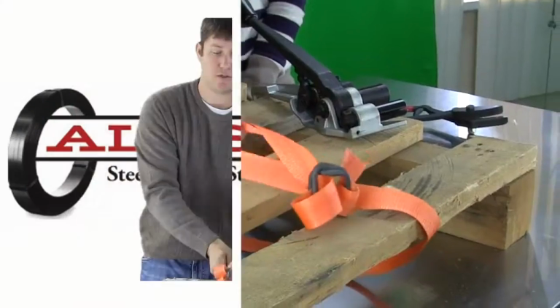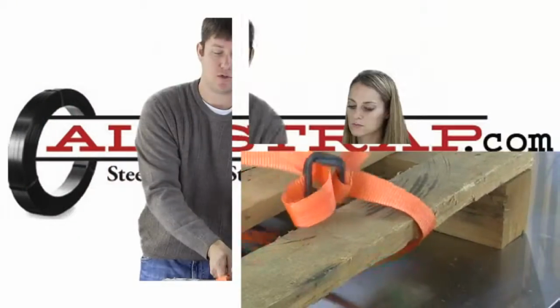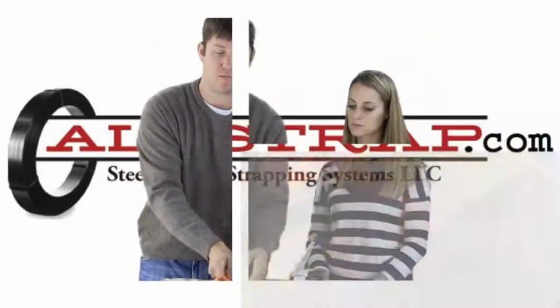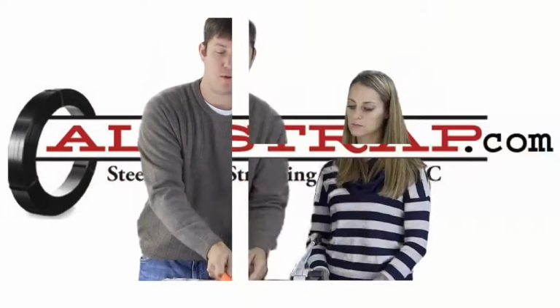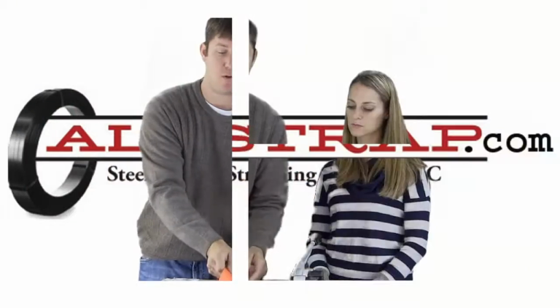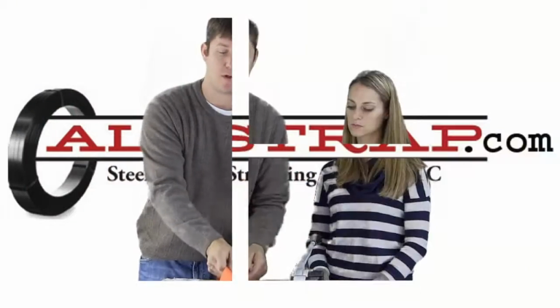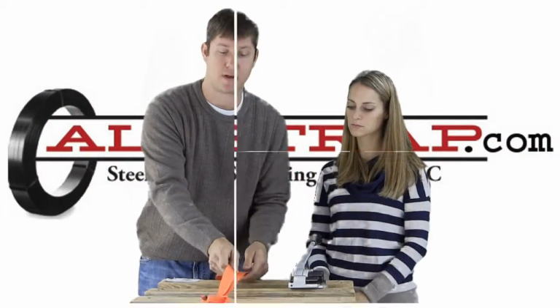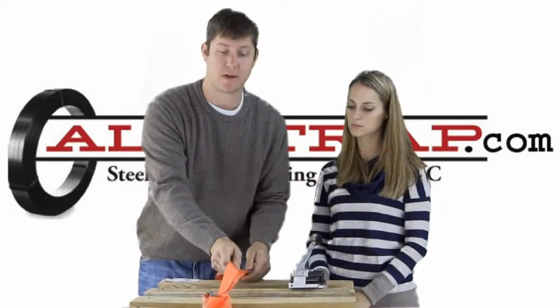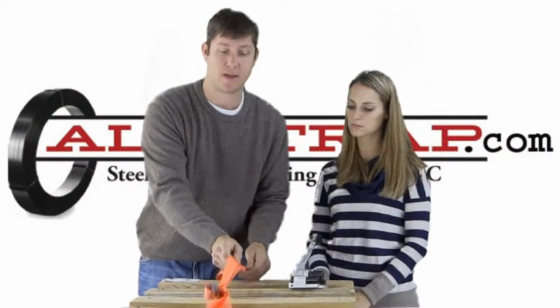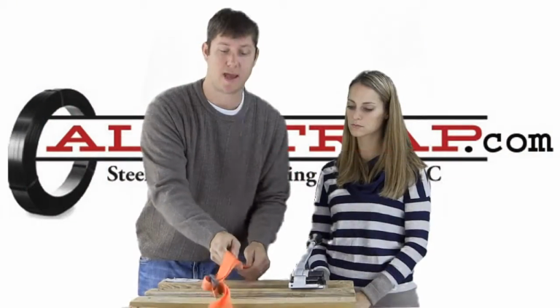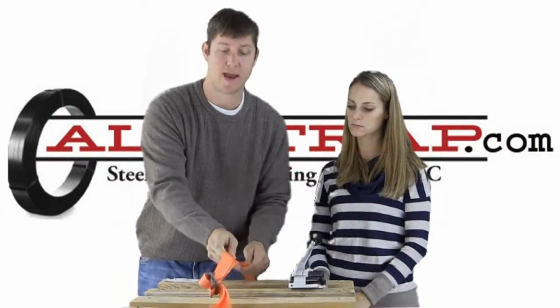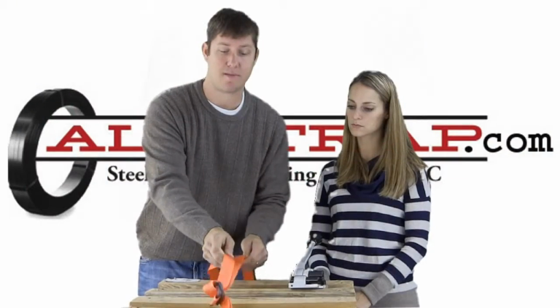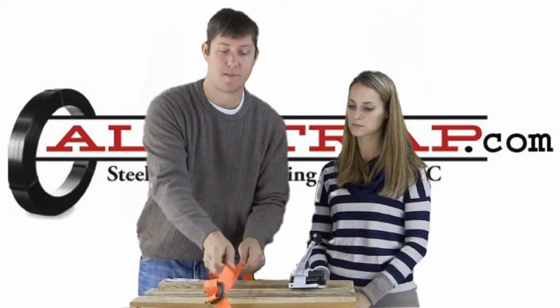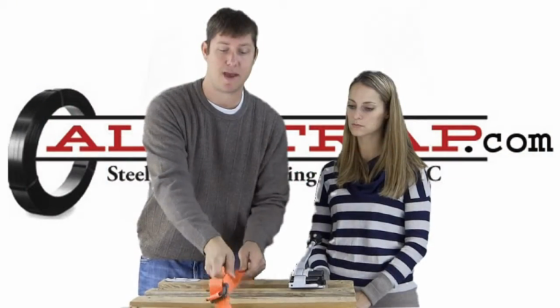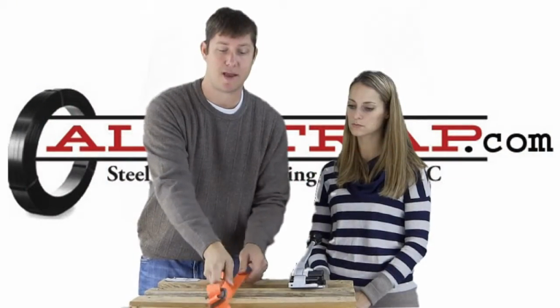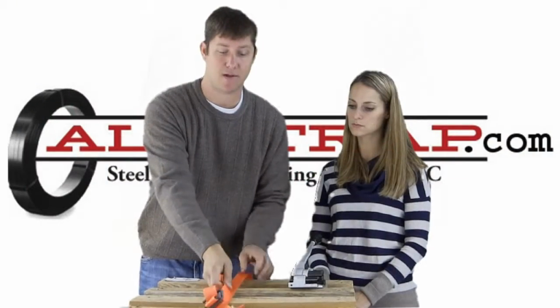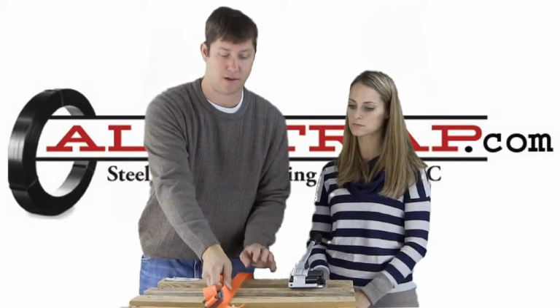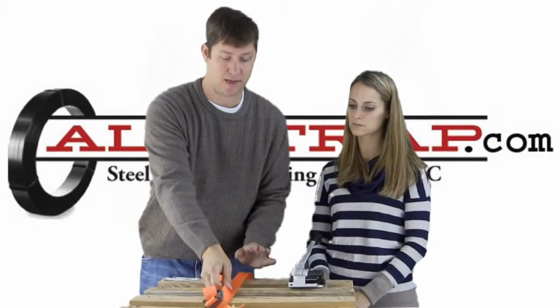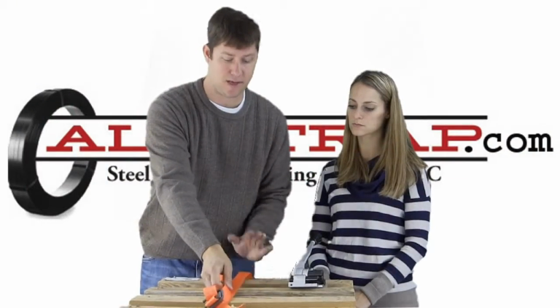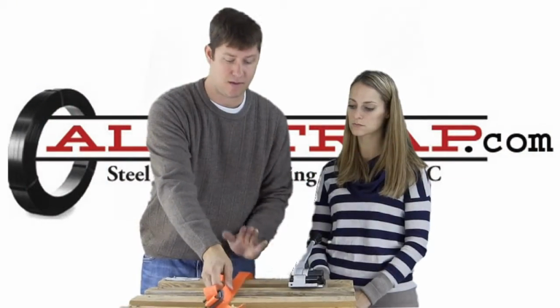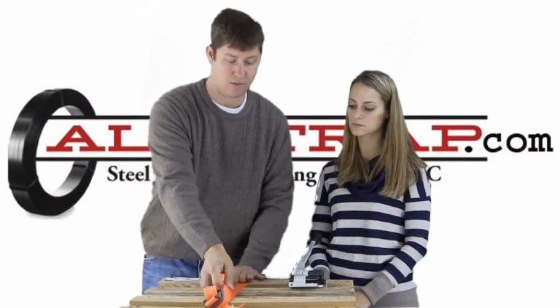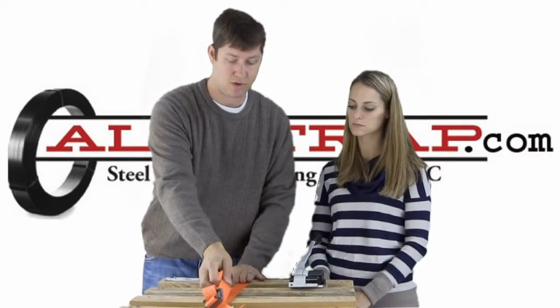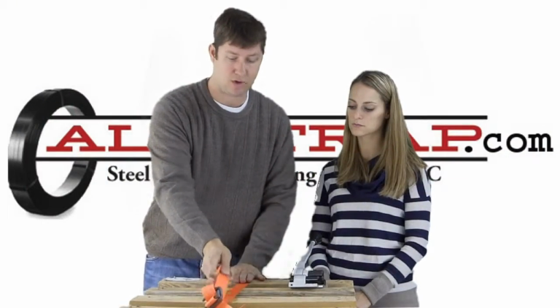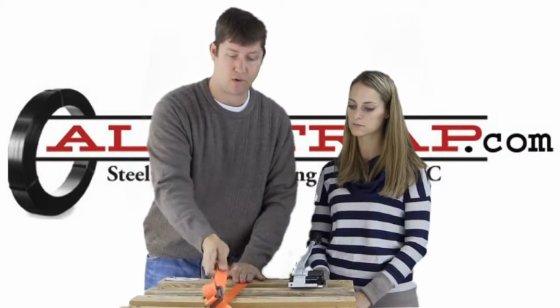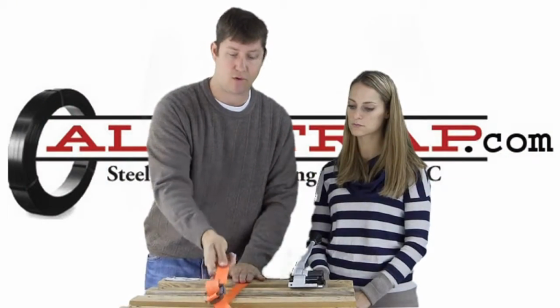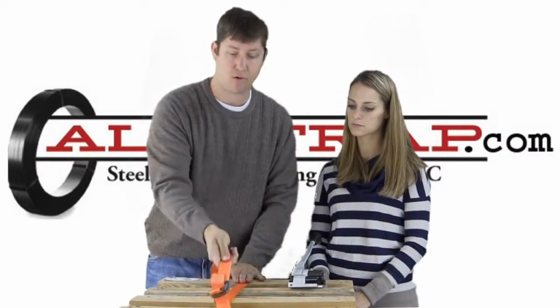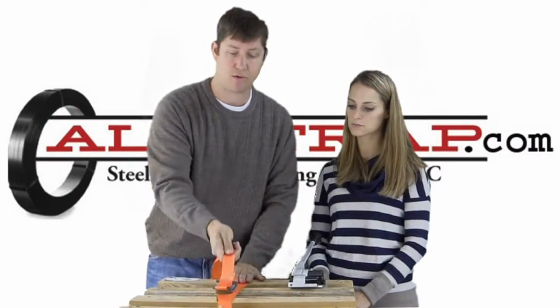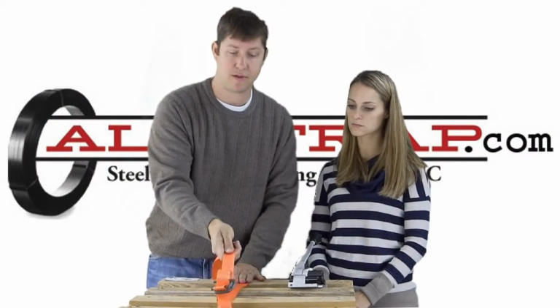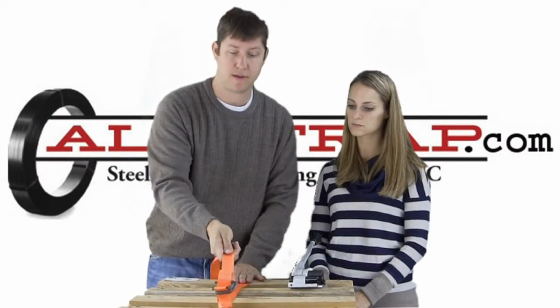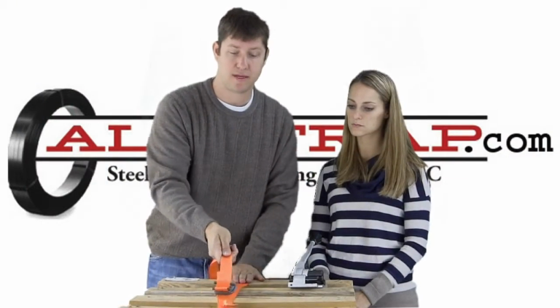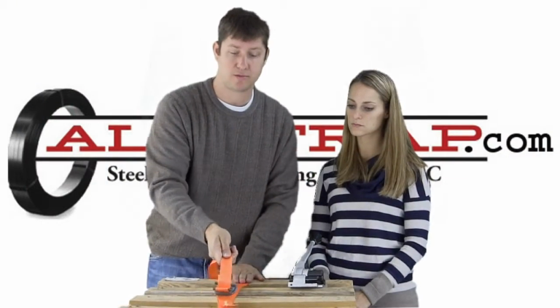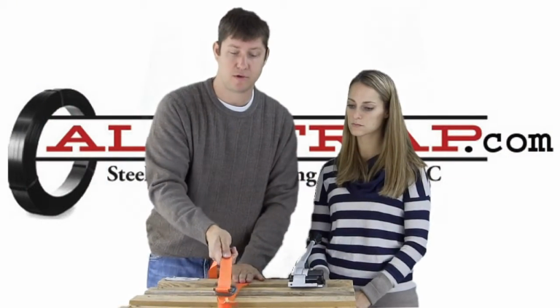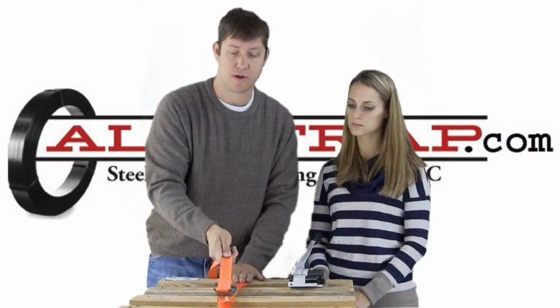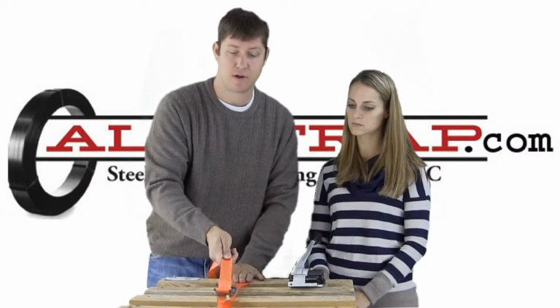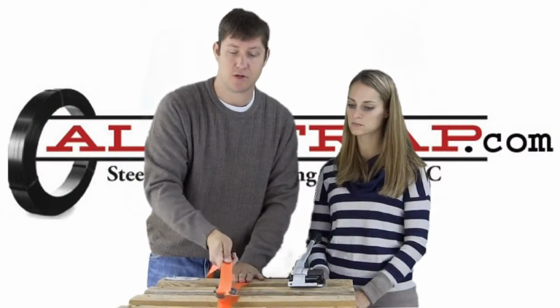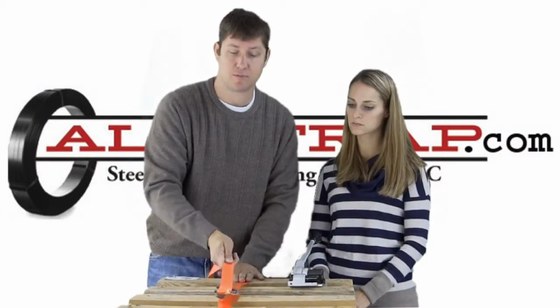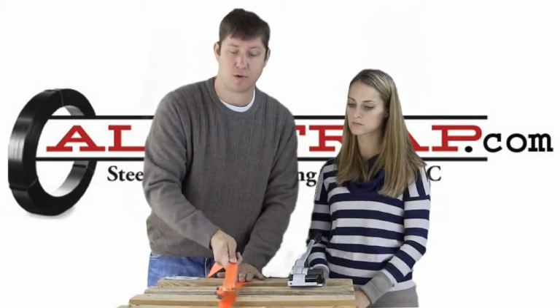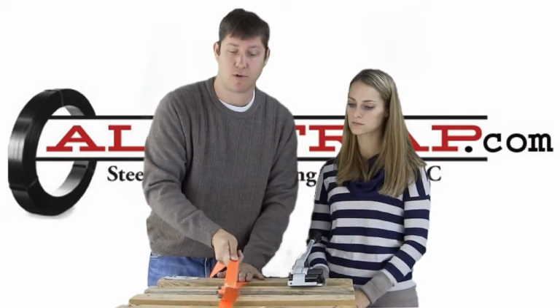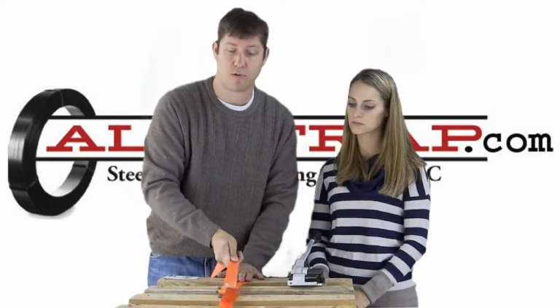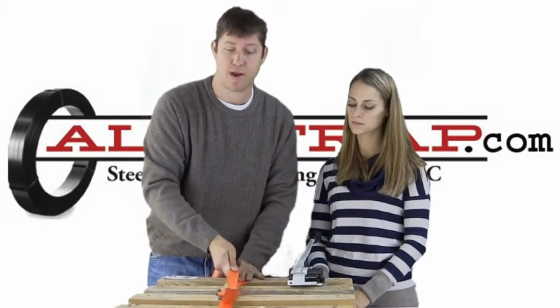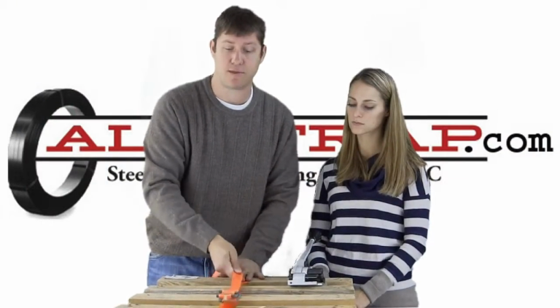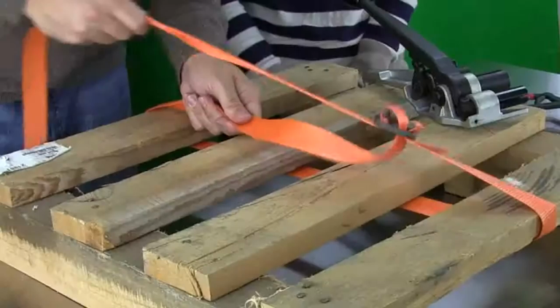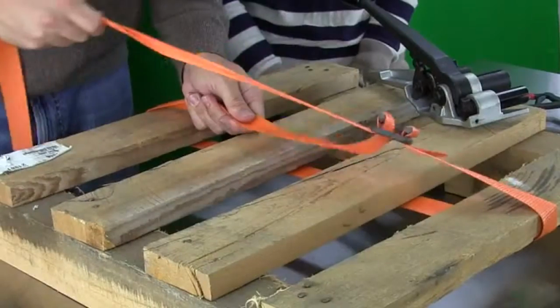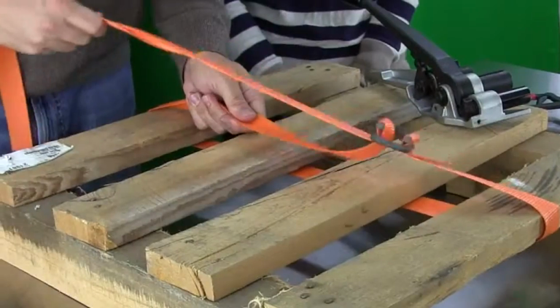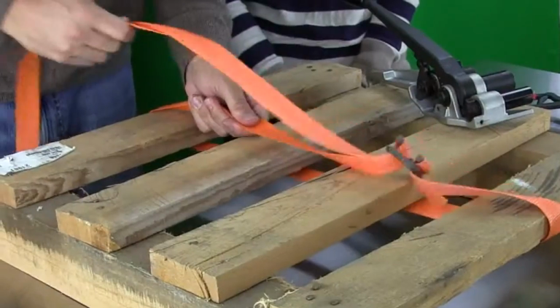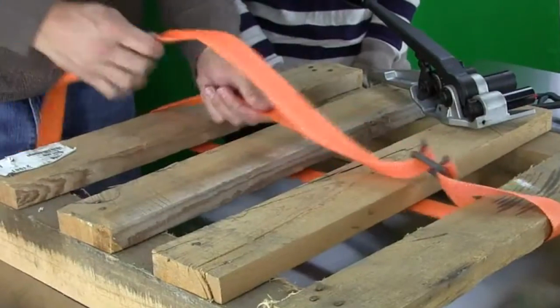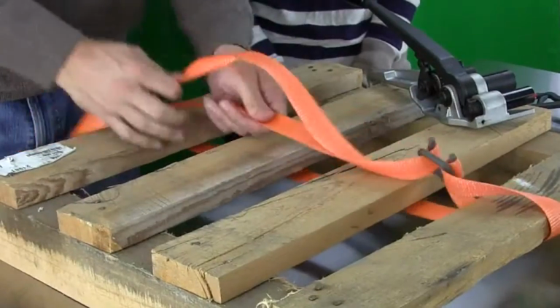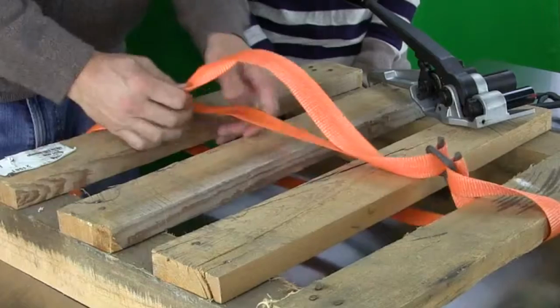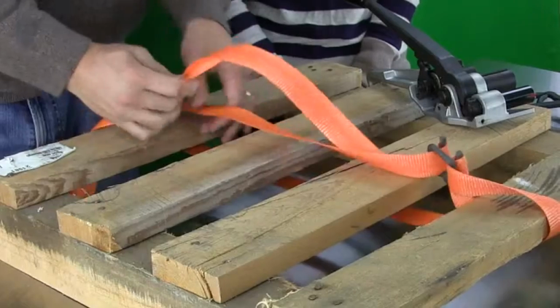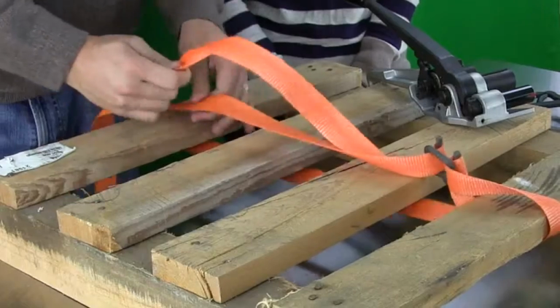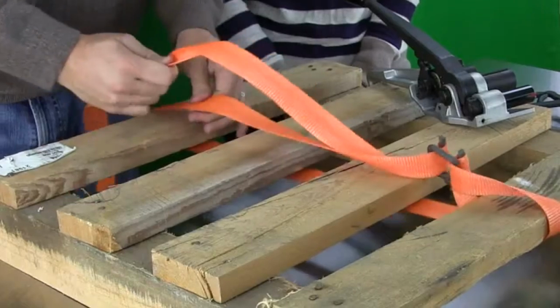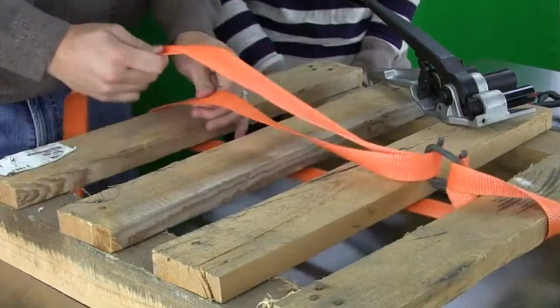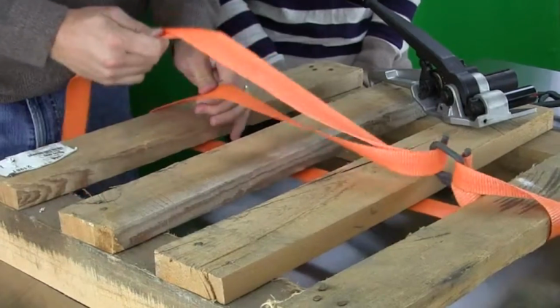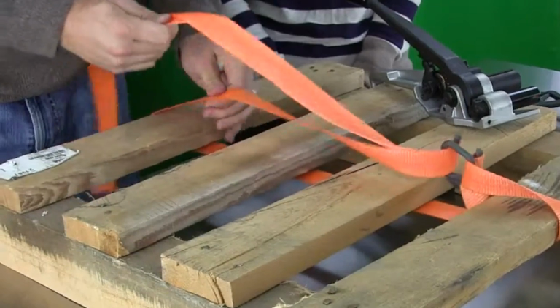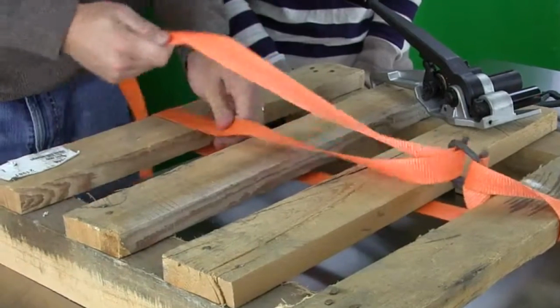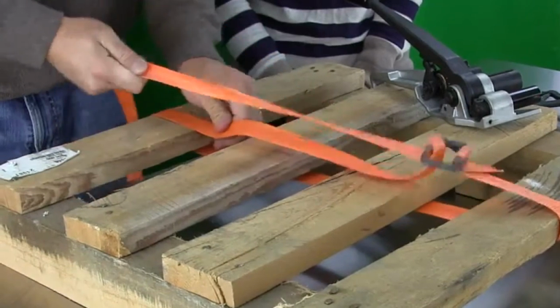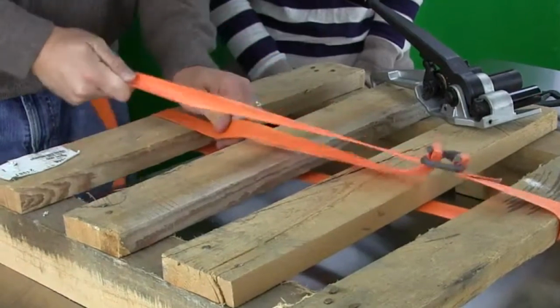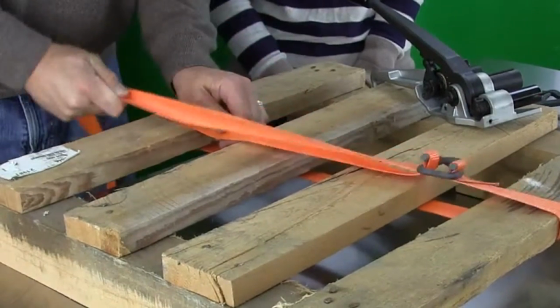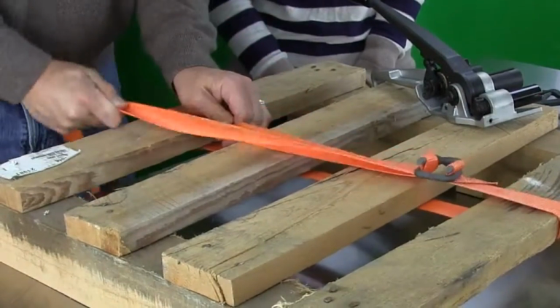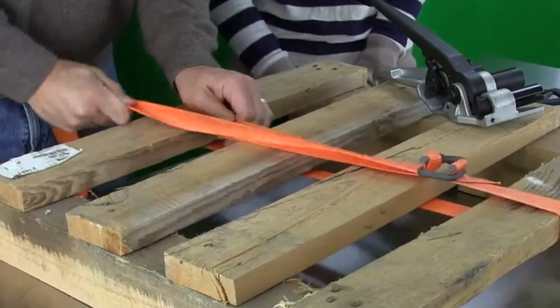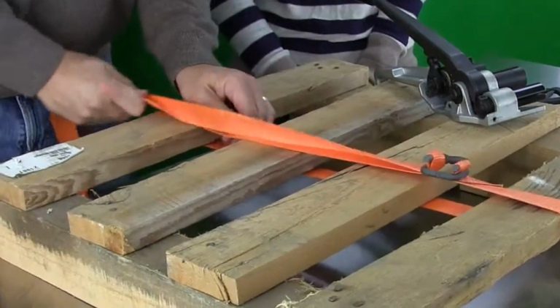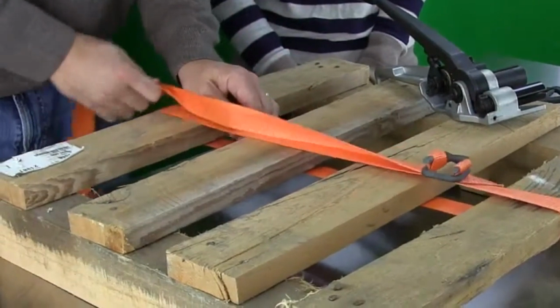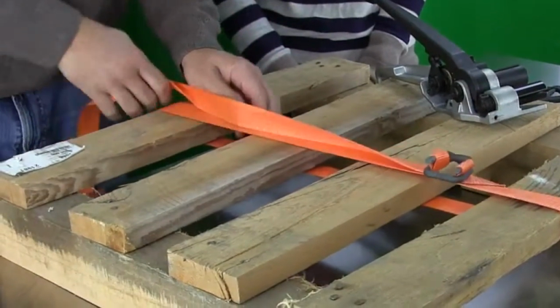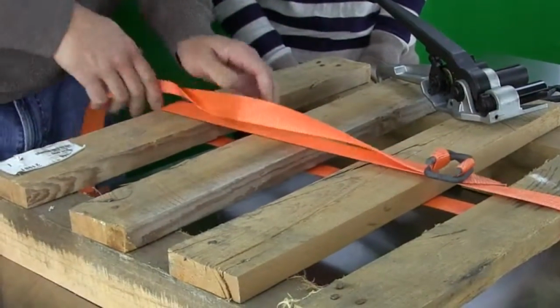Pull it tight manually. You hold this one and you just pull it right through. You can see how it sits nicely in the buckle.